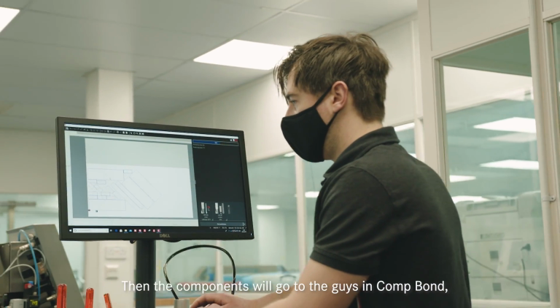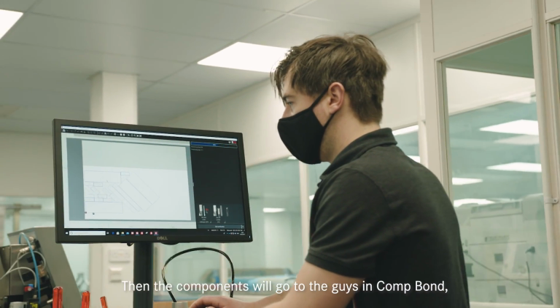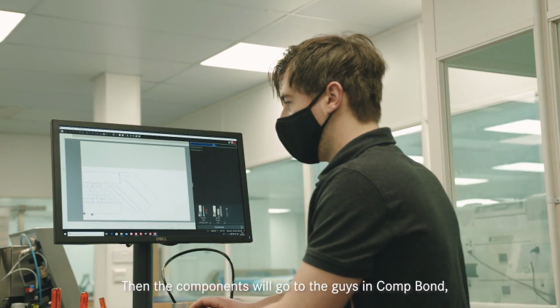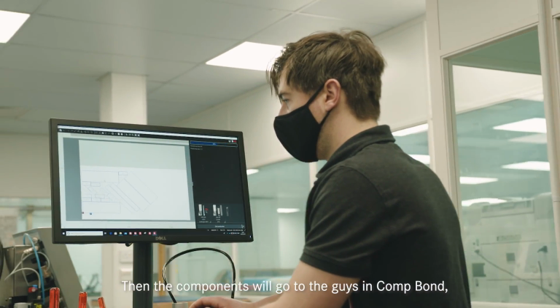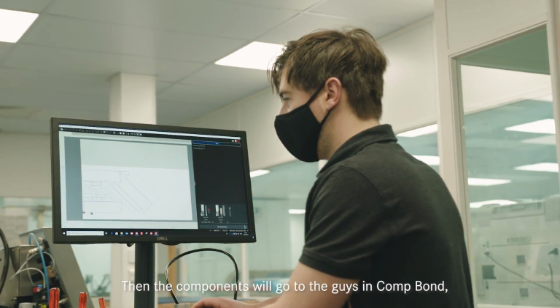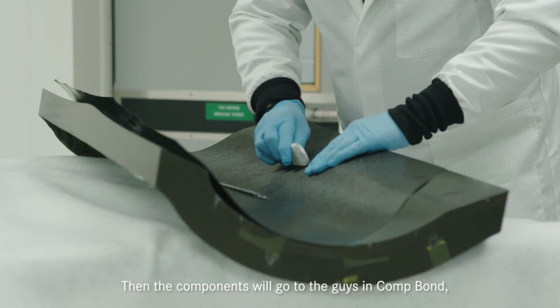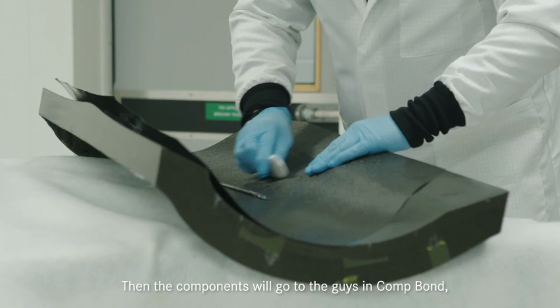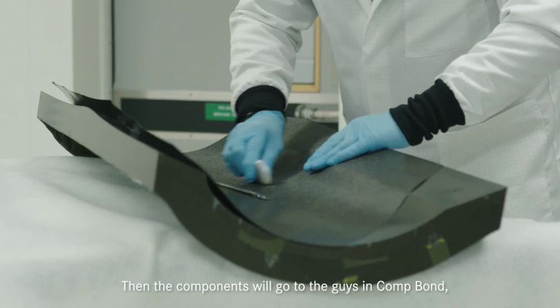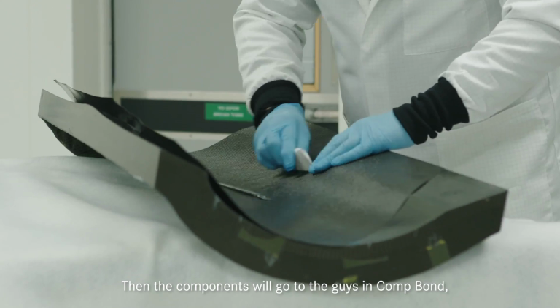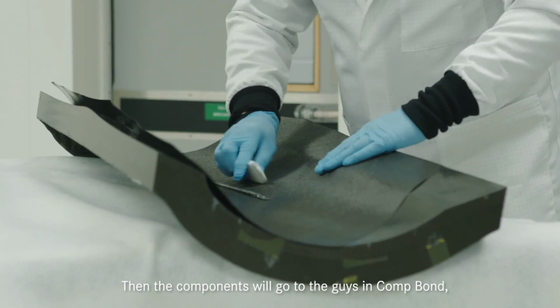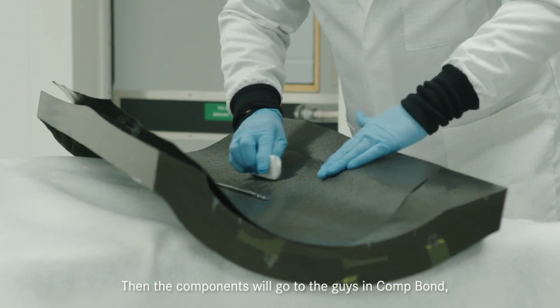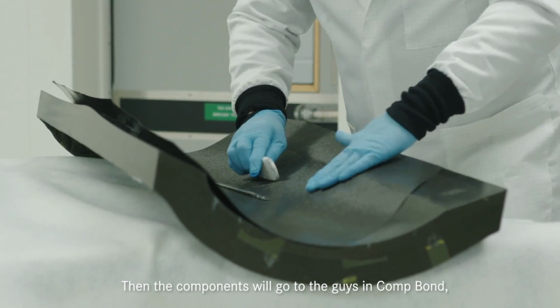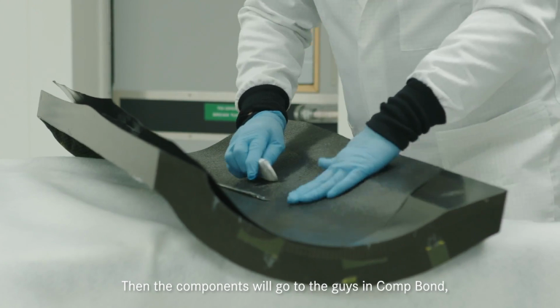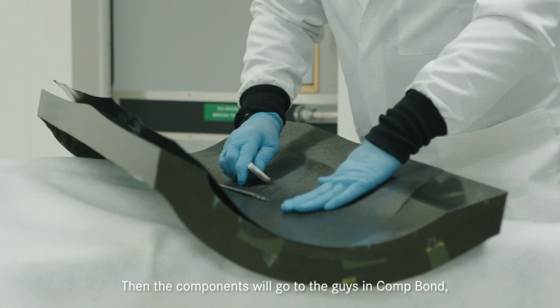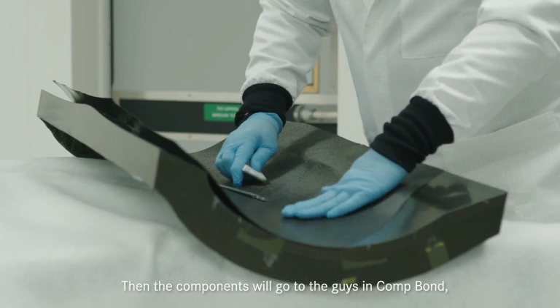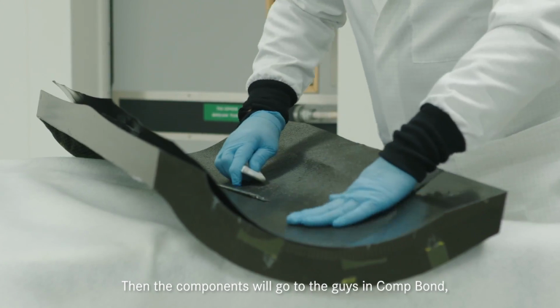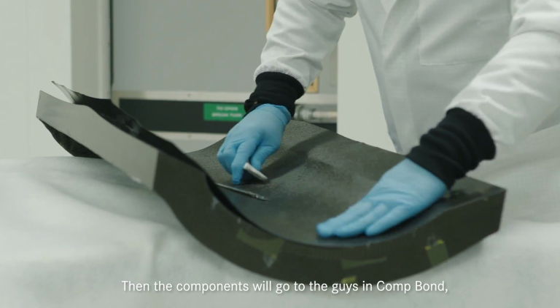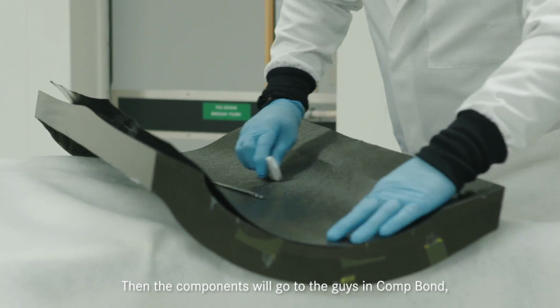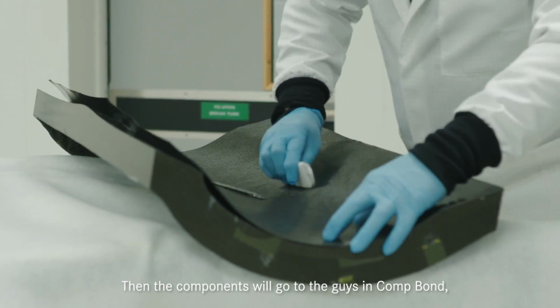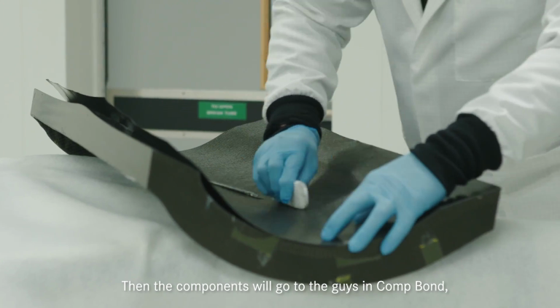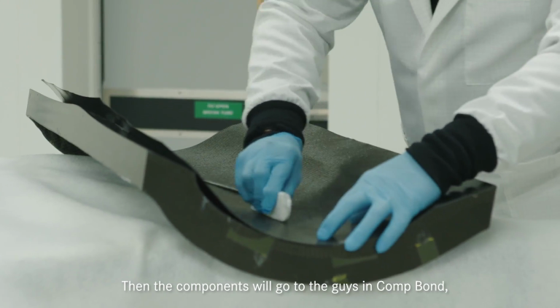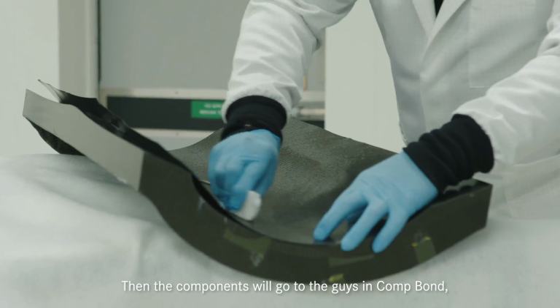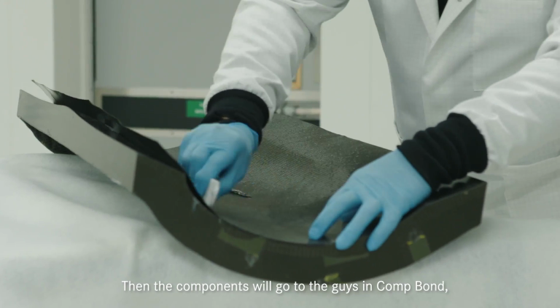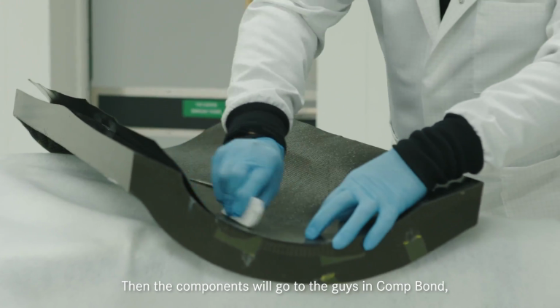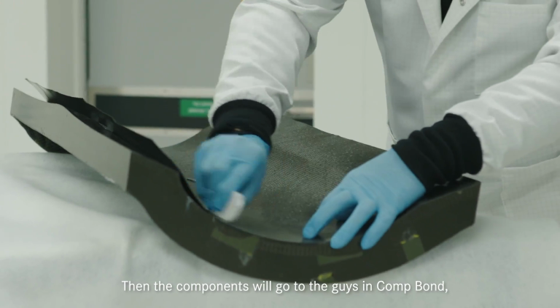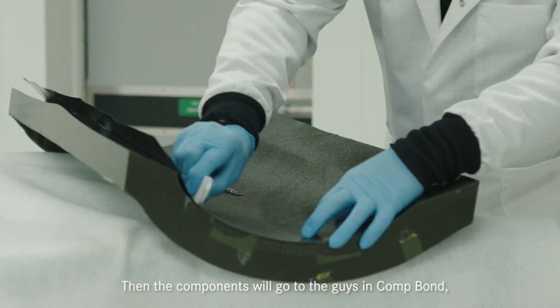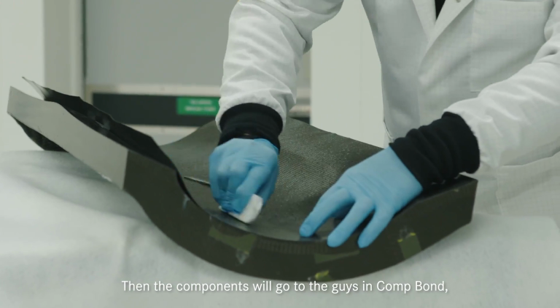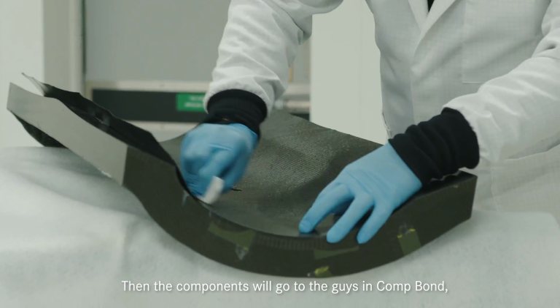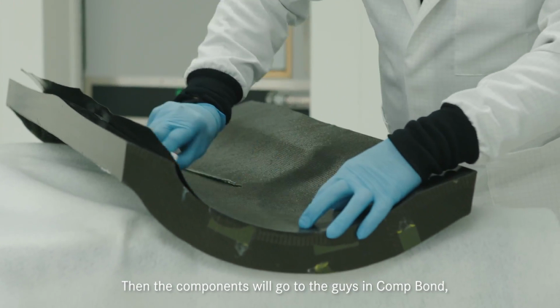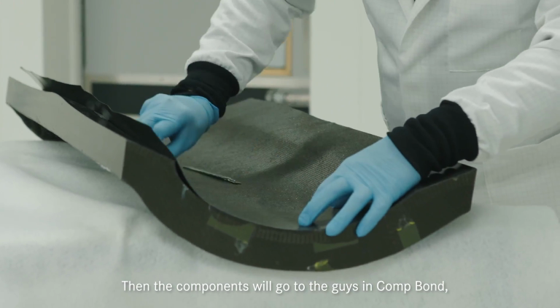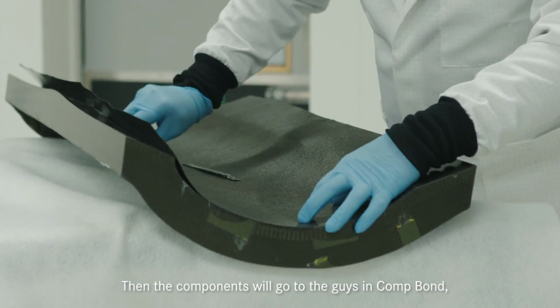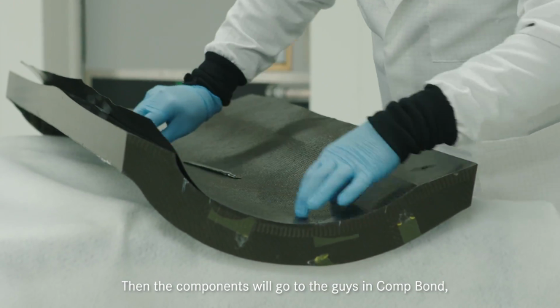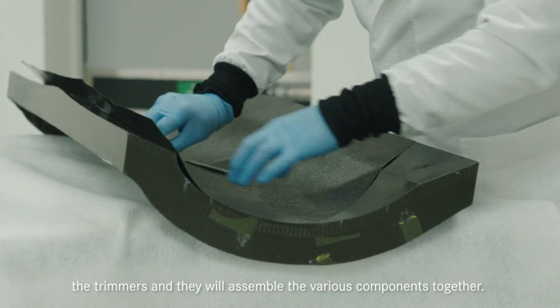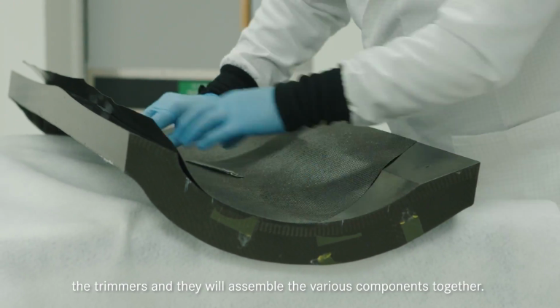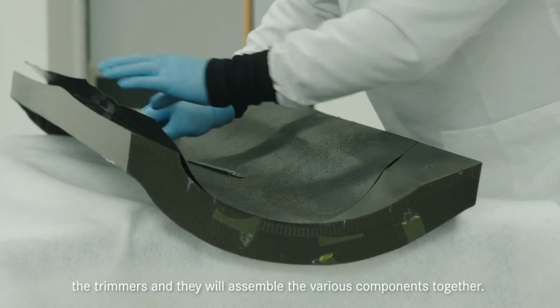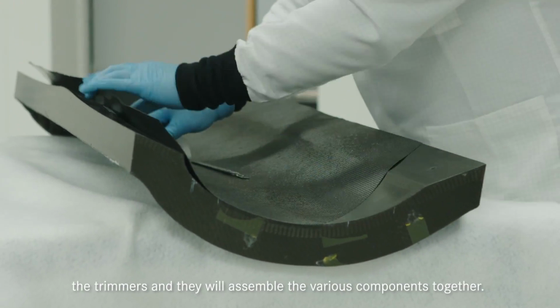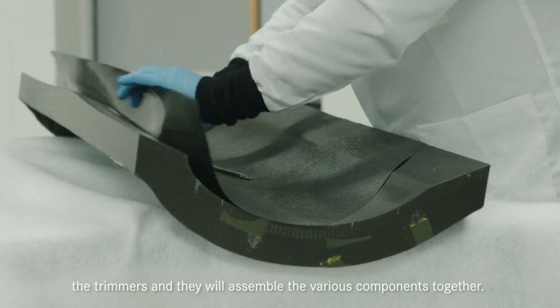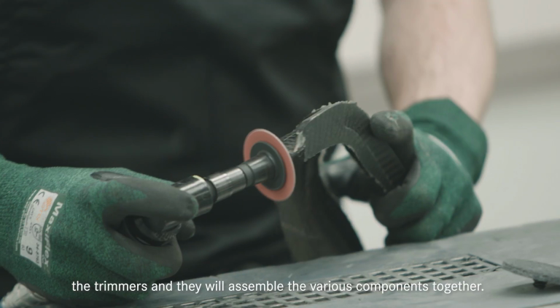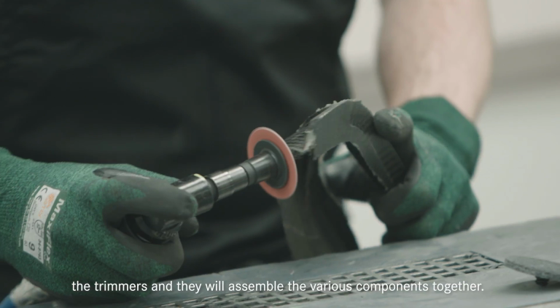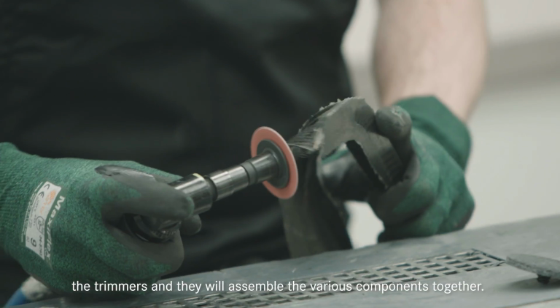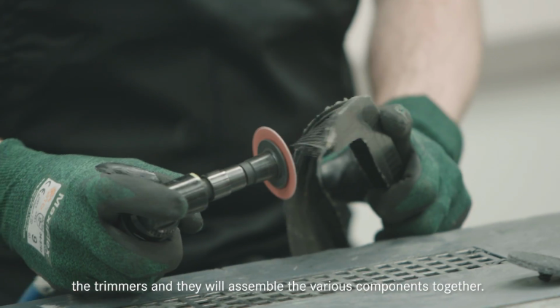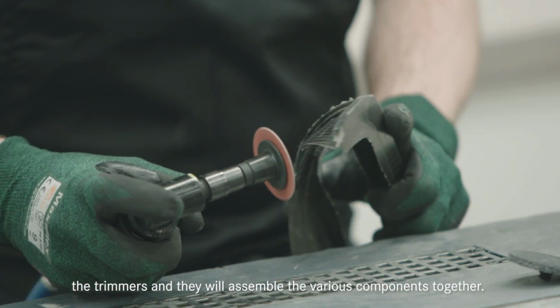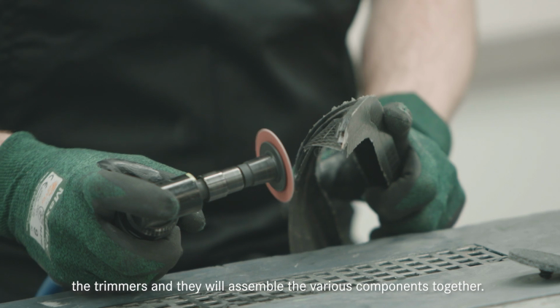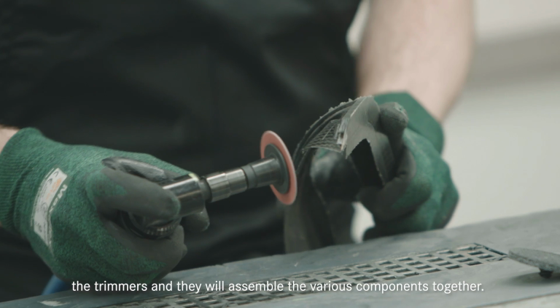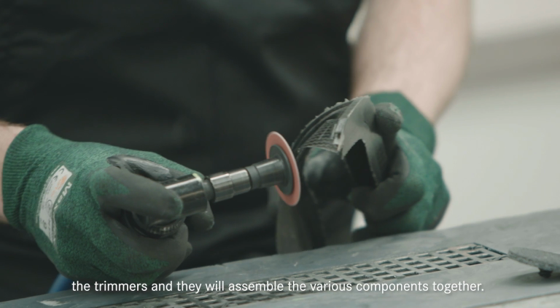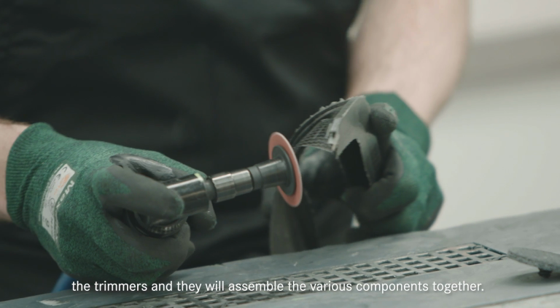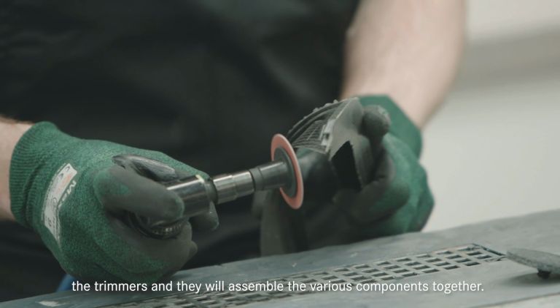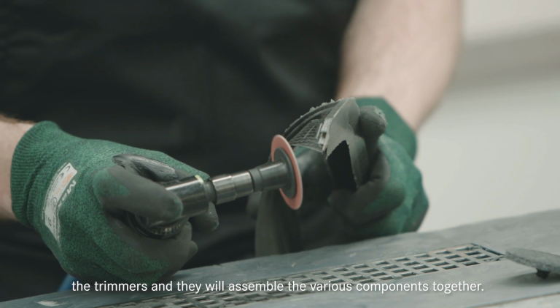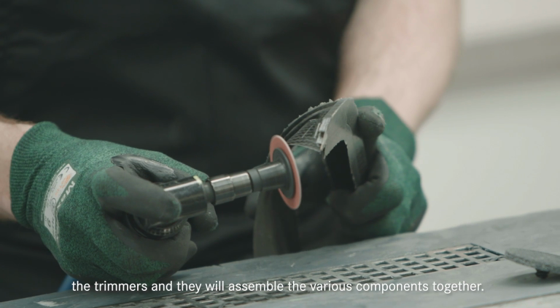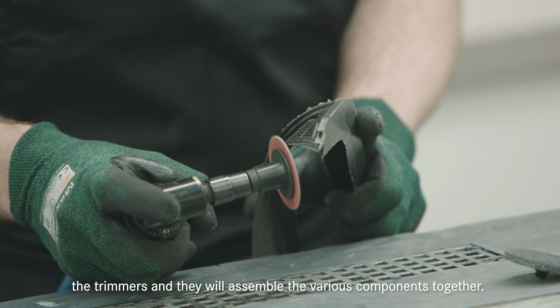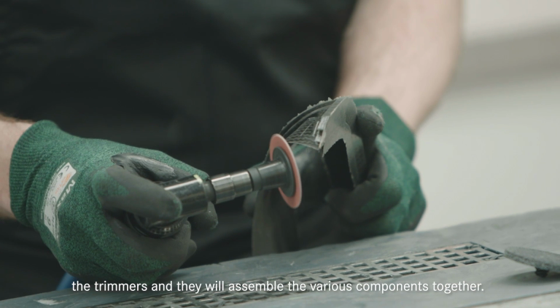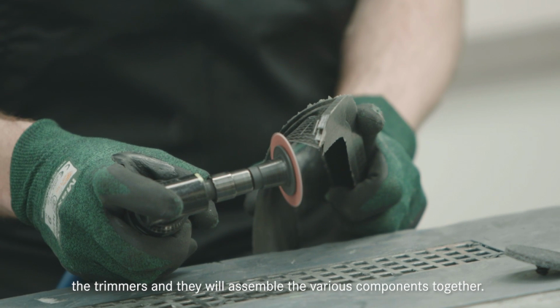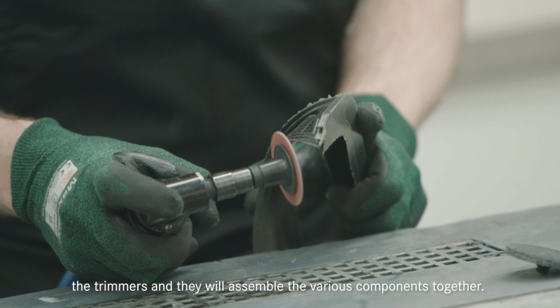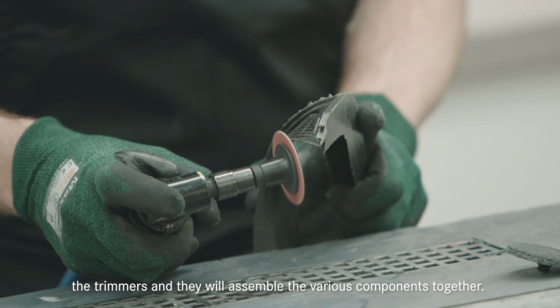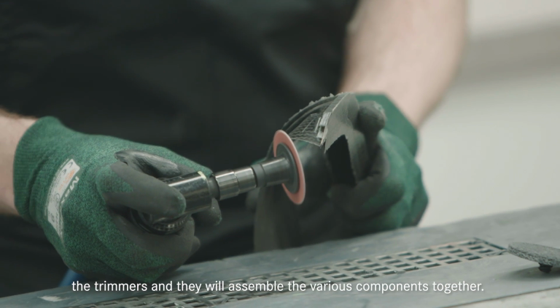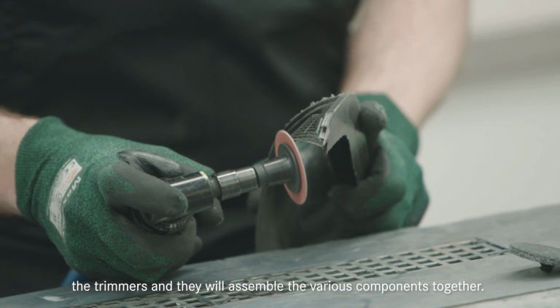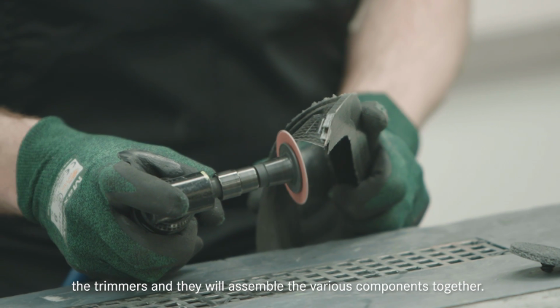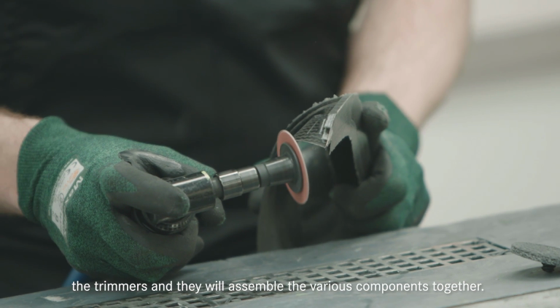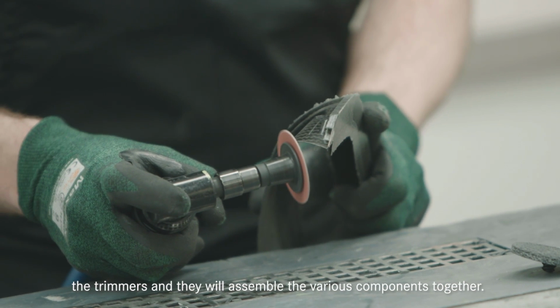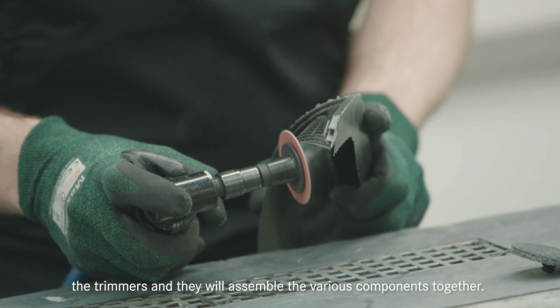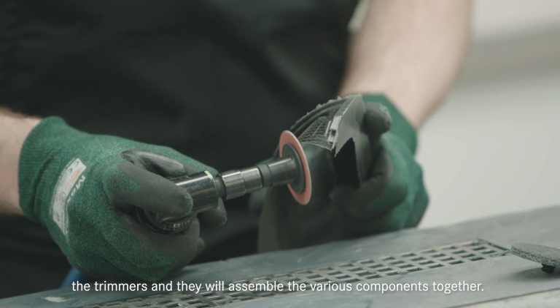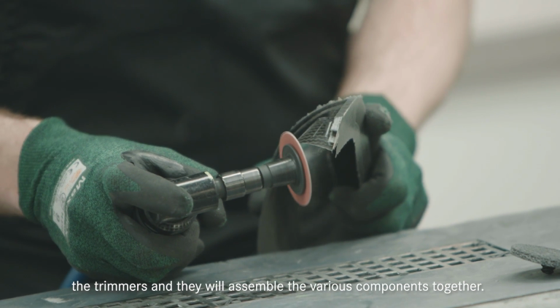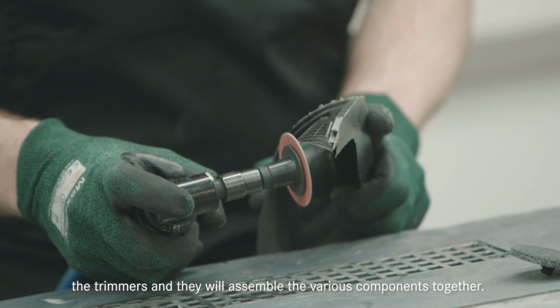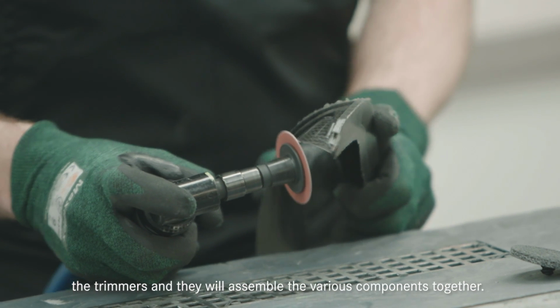Then the components will go to the guys in Comp Bond, the trimmers, and they will assemble the various components together.